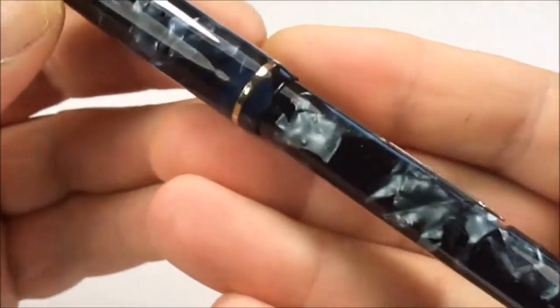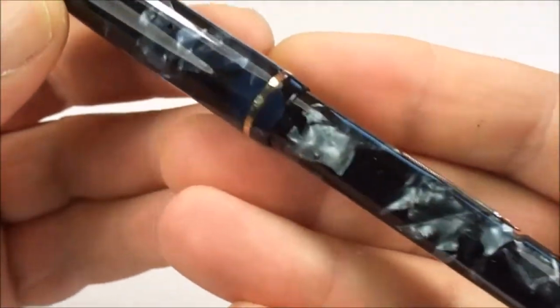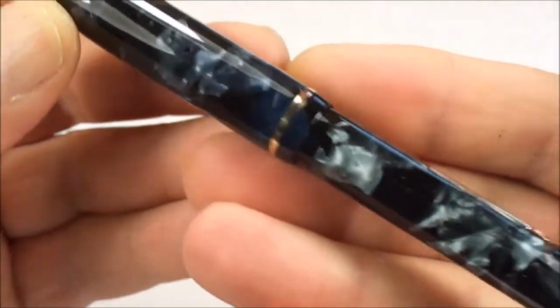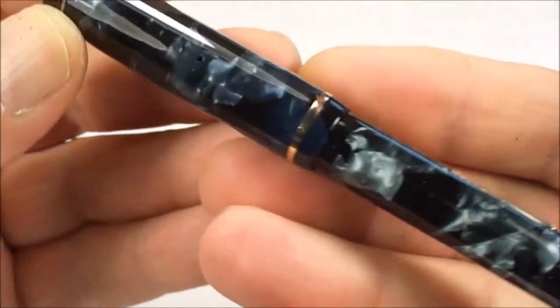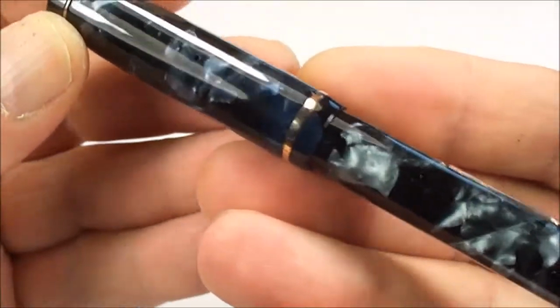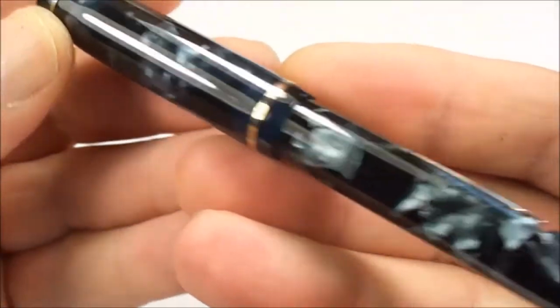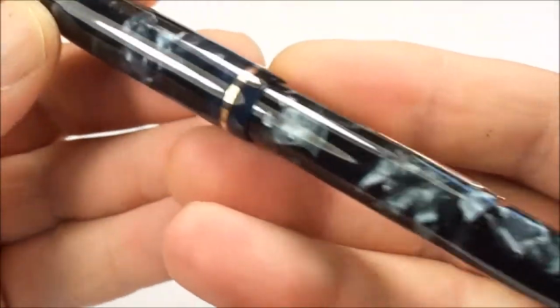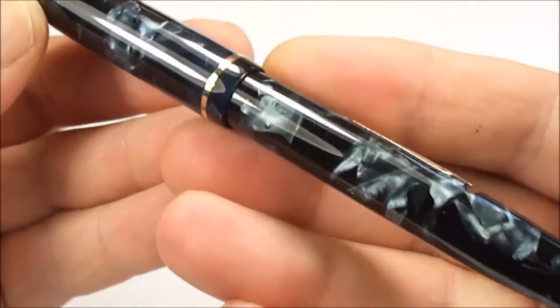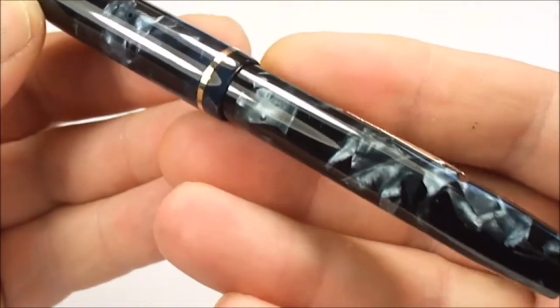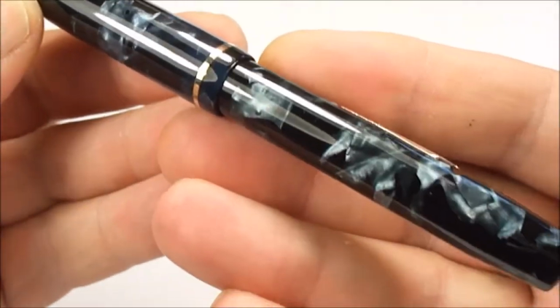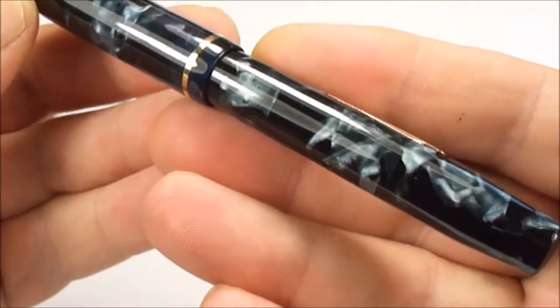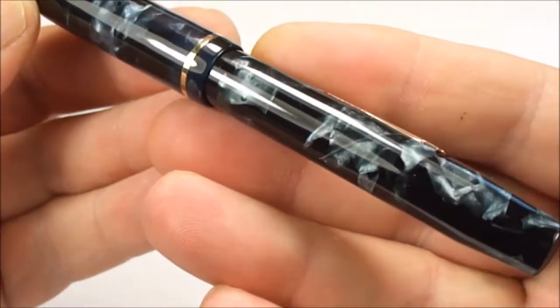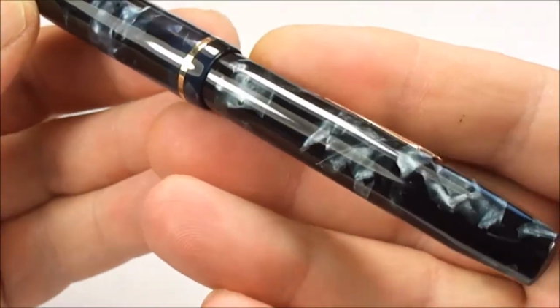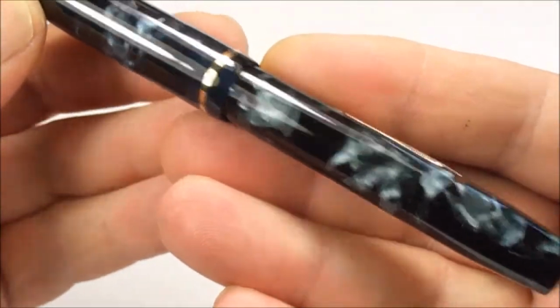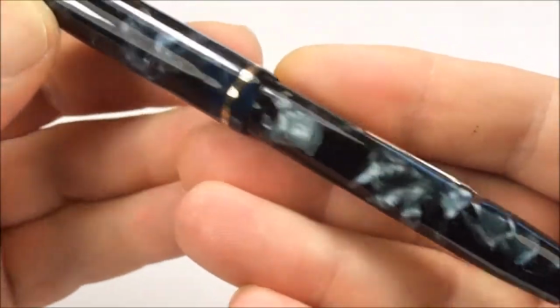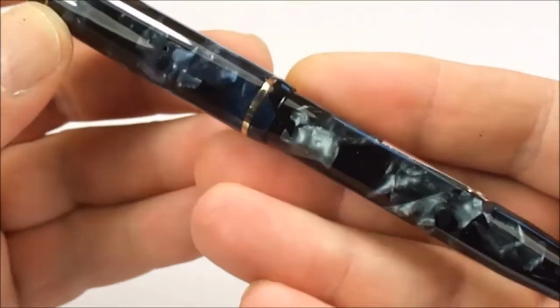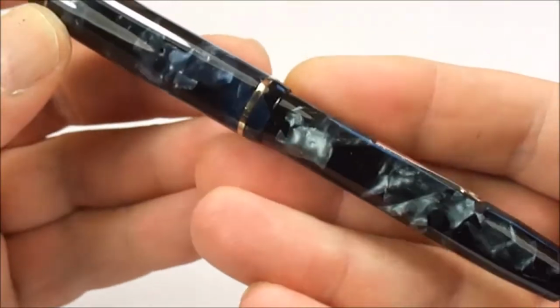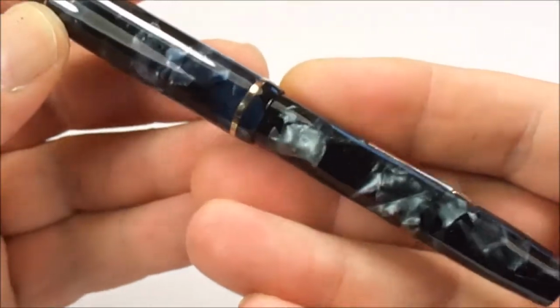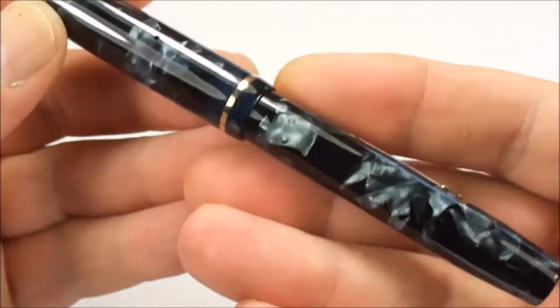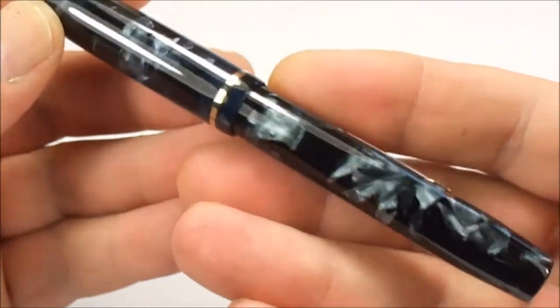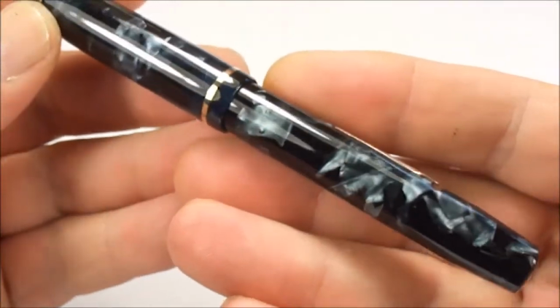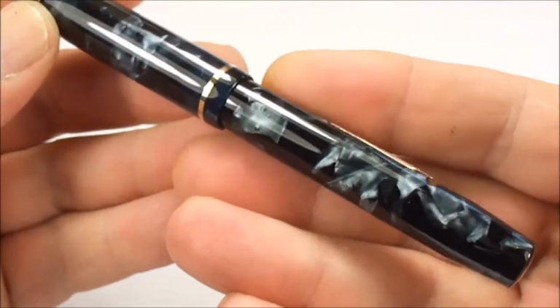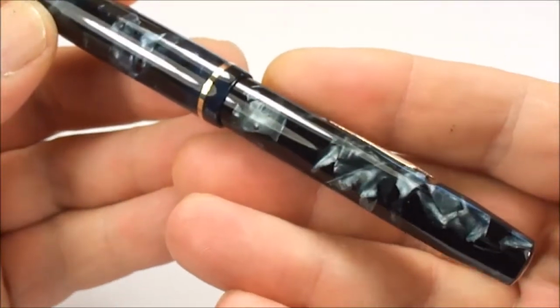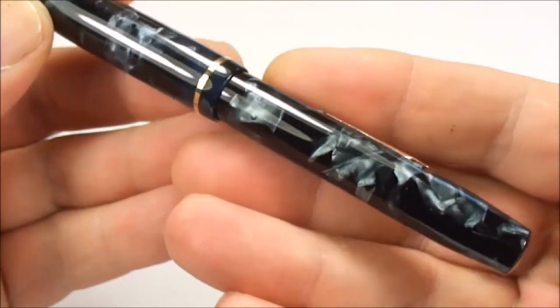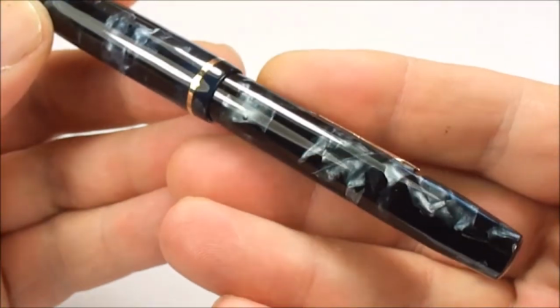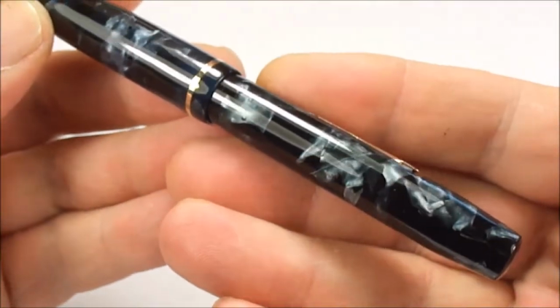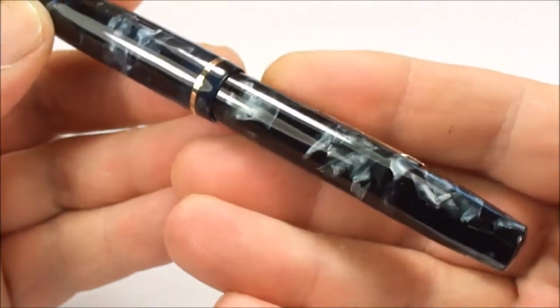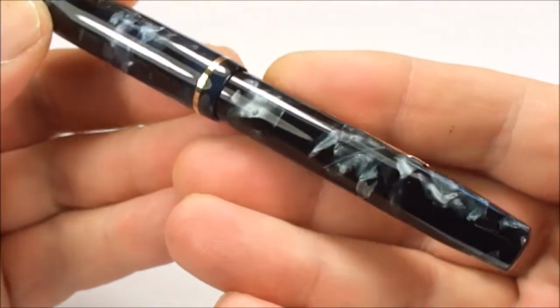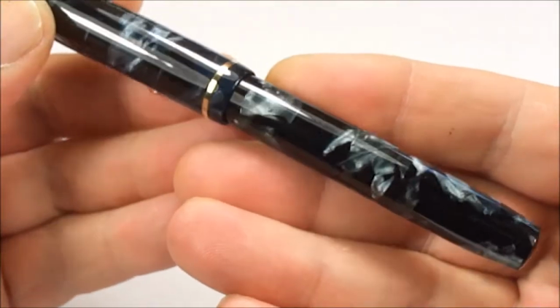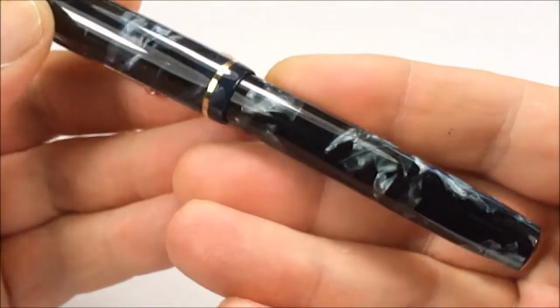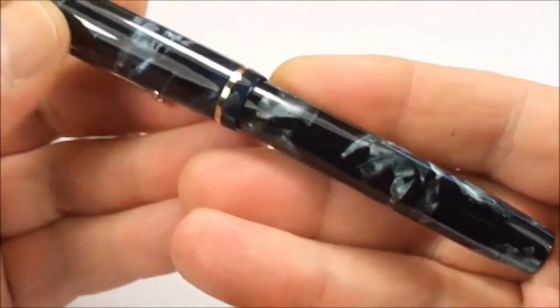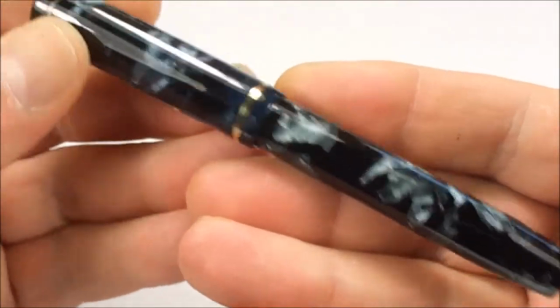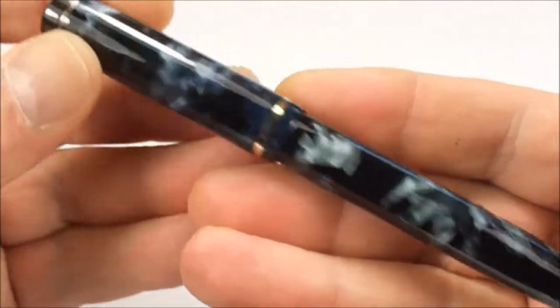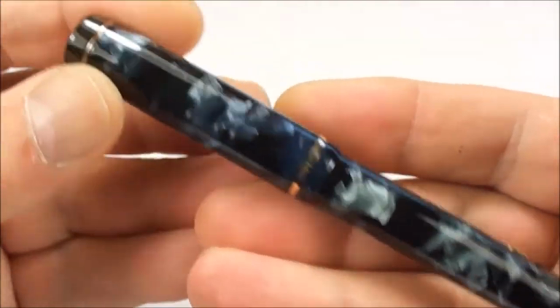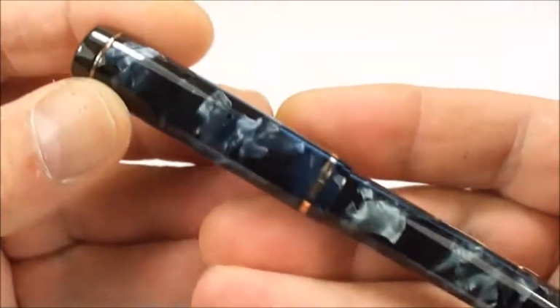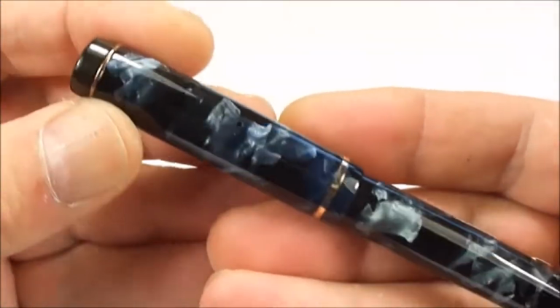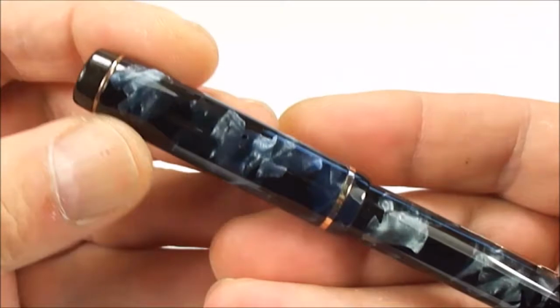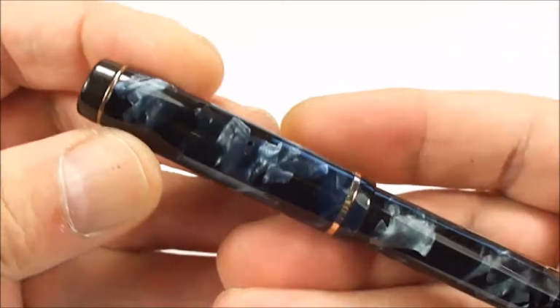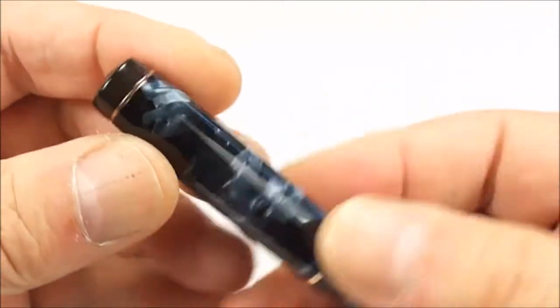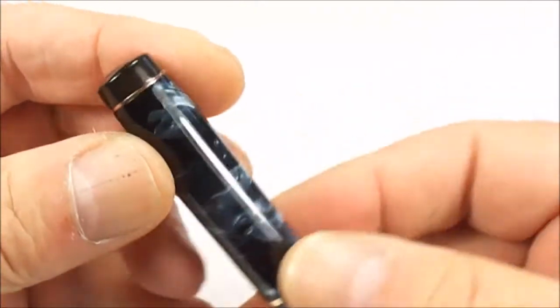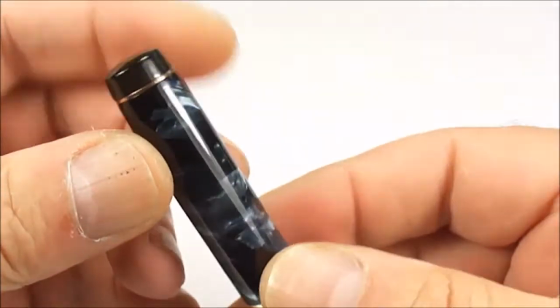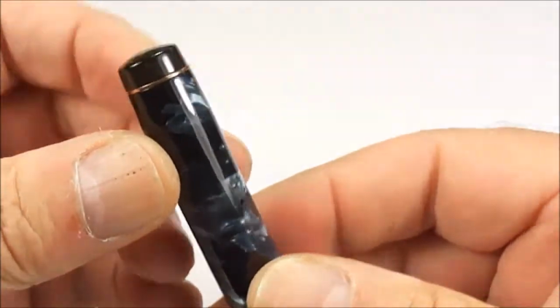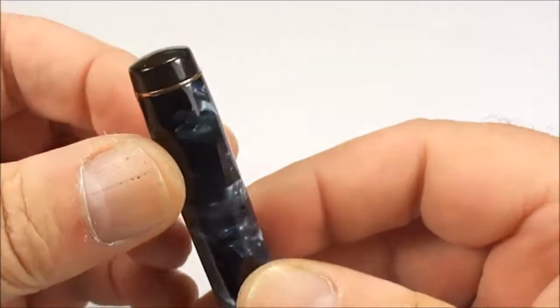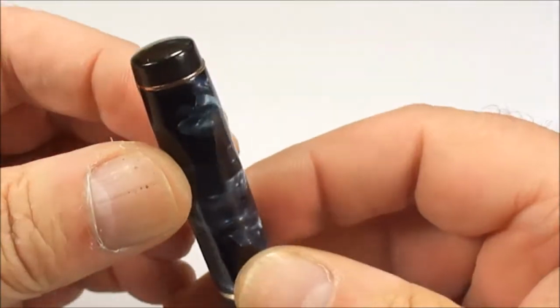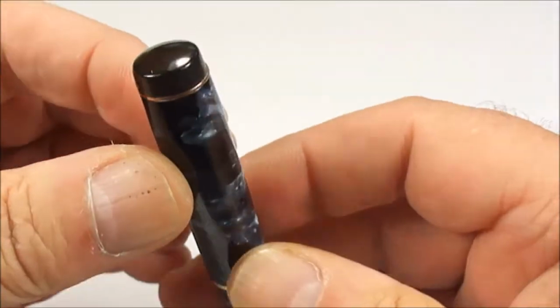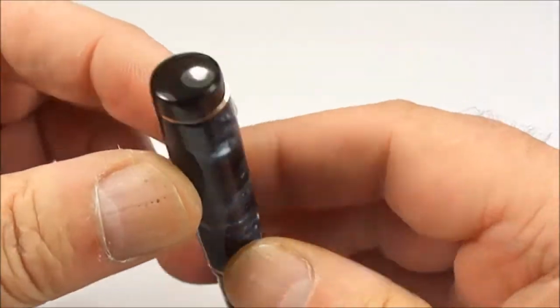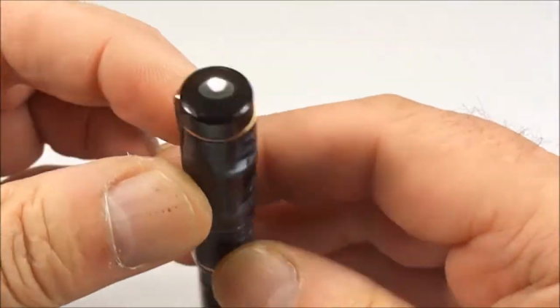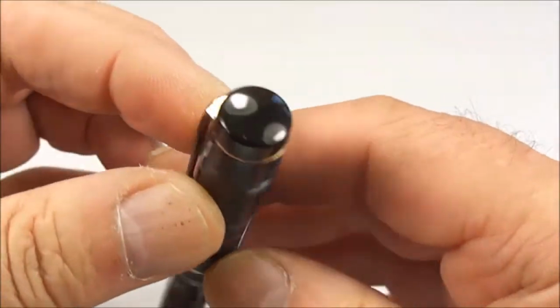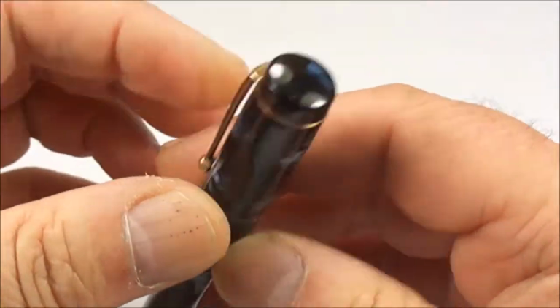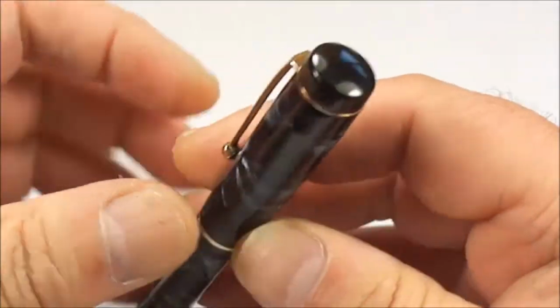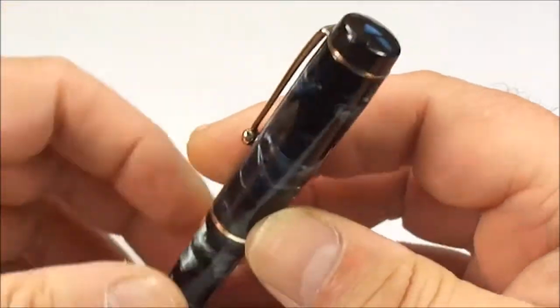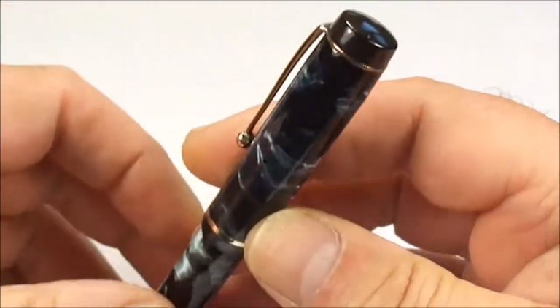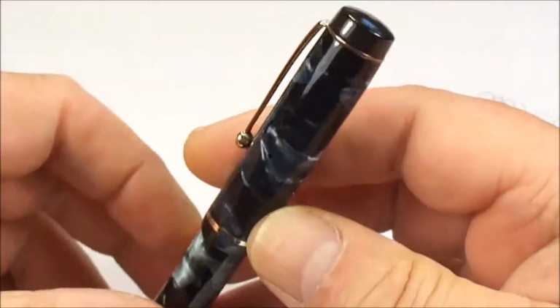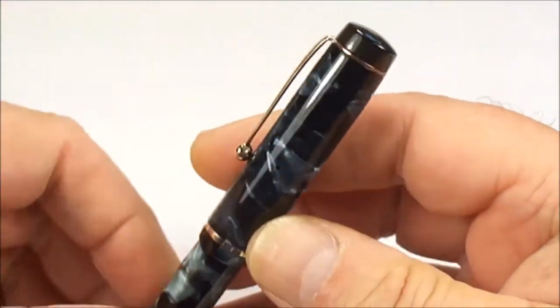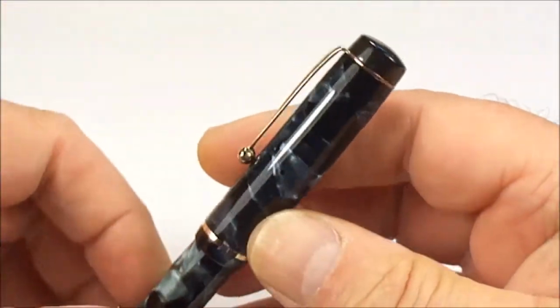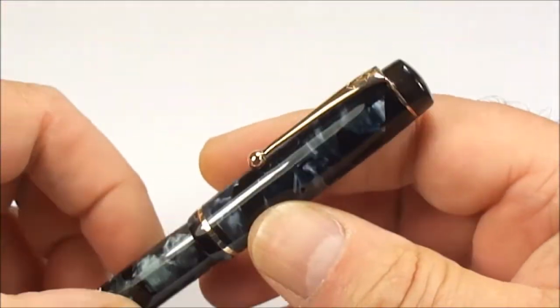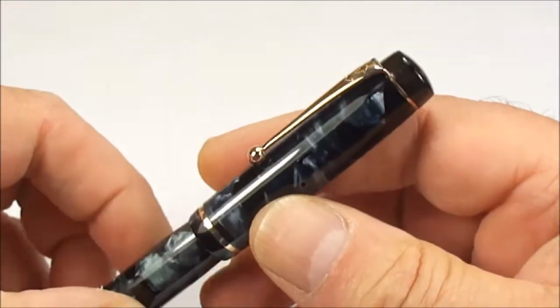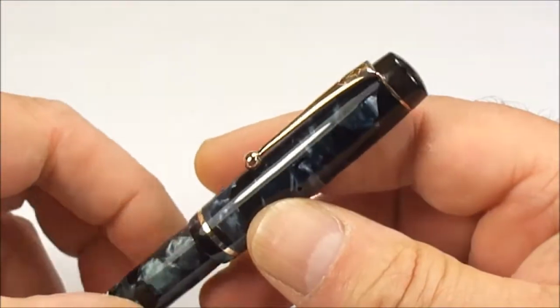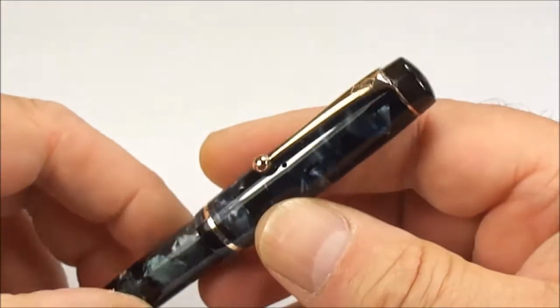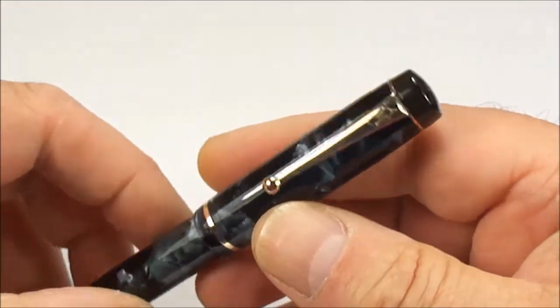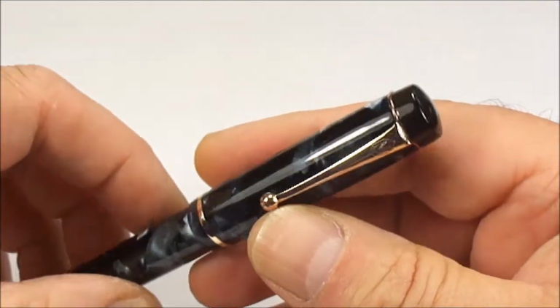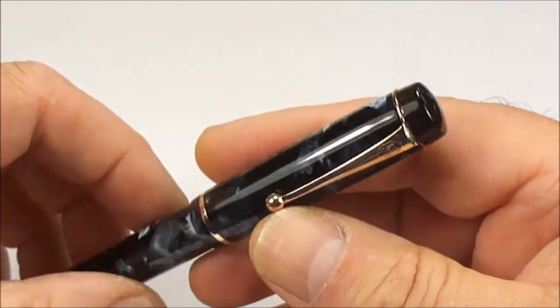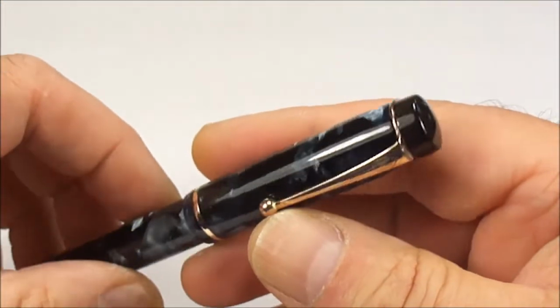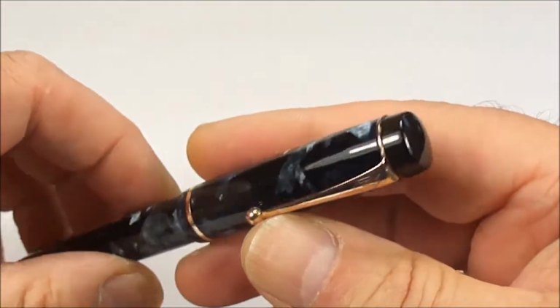Let's show you the color of the pen — absolutely lovely this blue and black marbling. Although it came in a very sorry state, in my opinion we've resurrected it and brought it back to life.